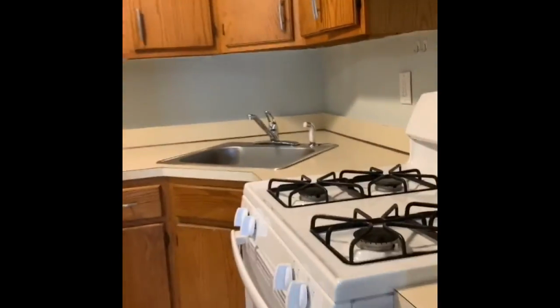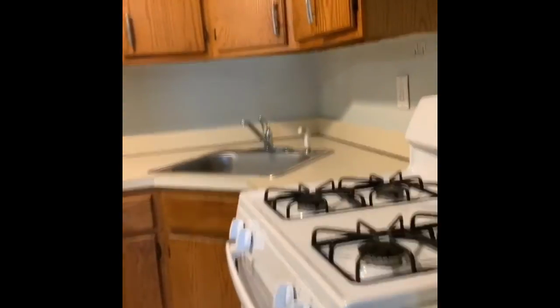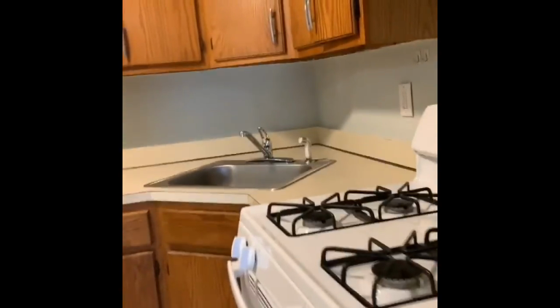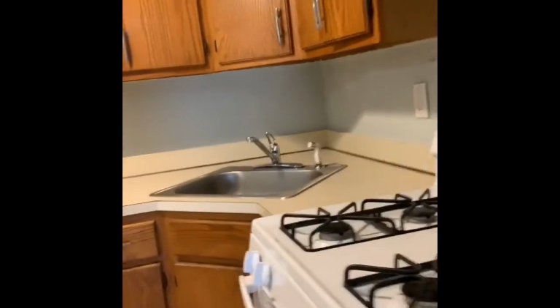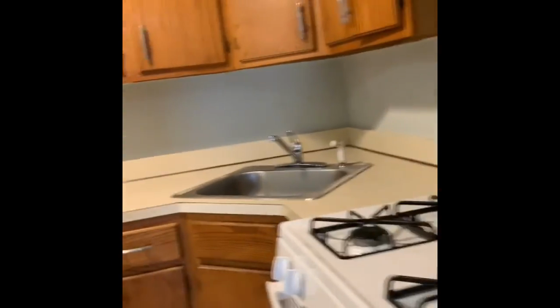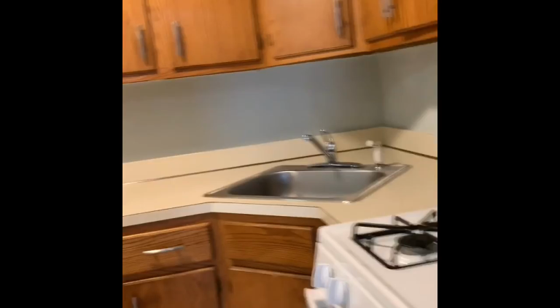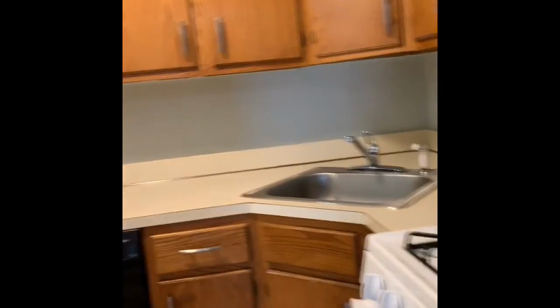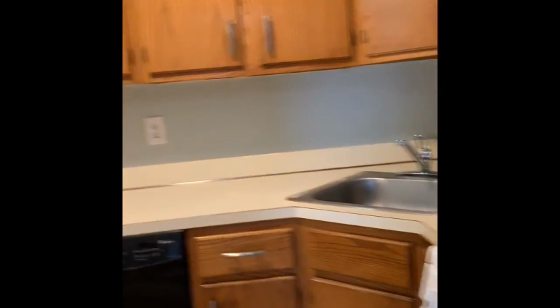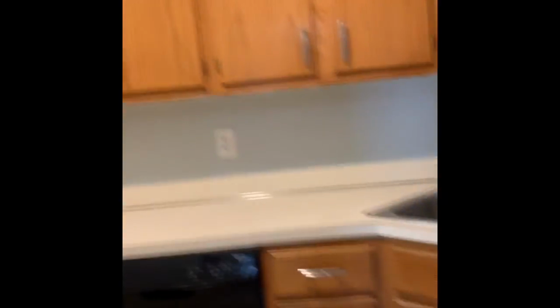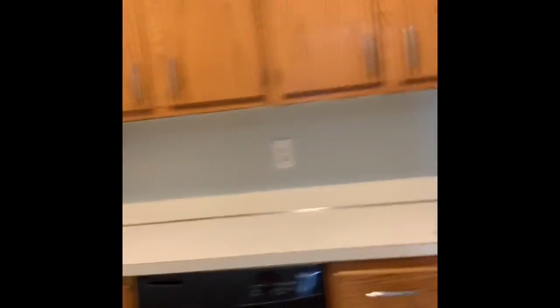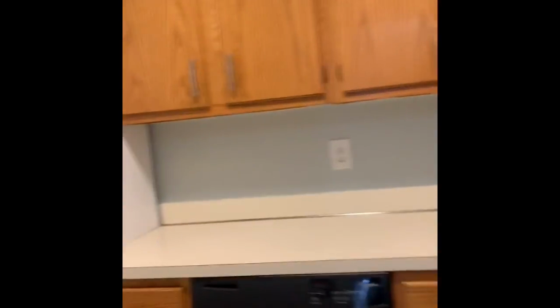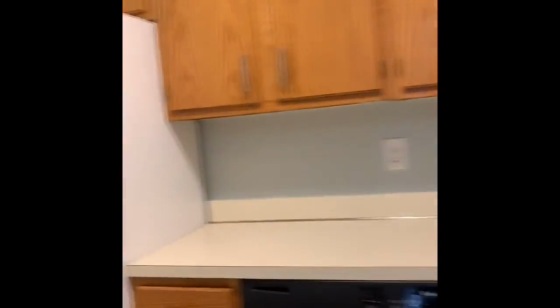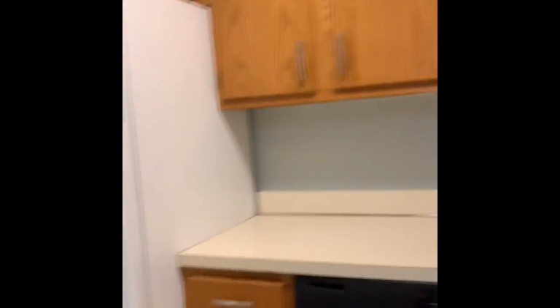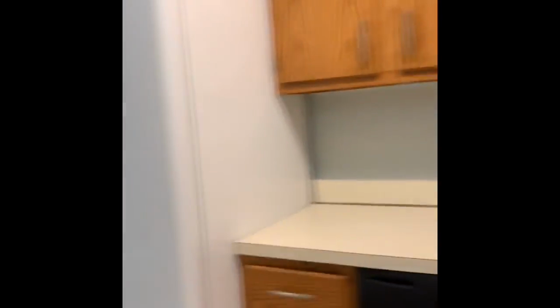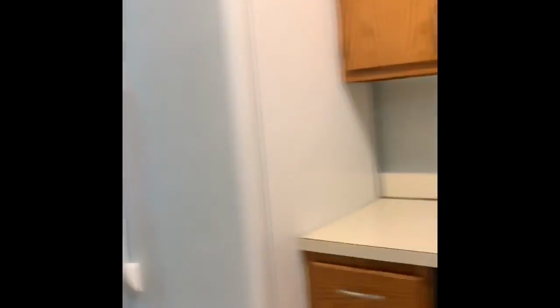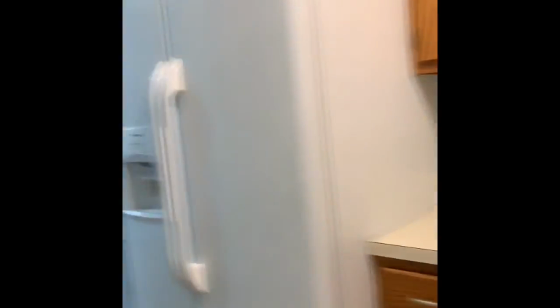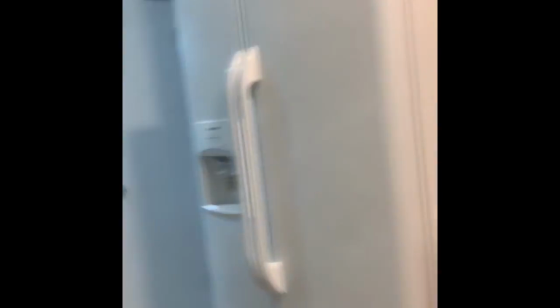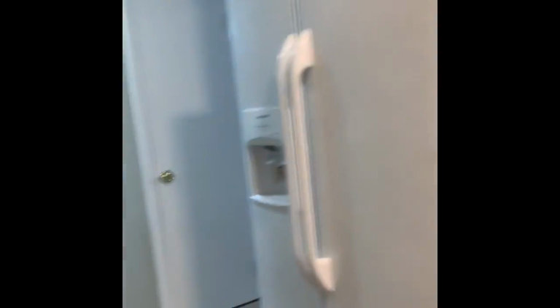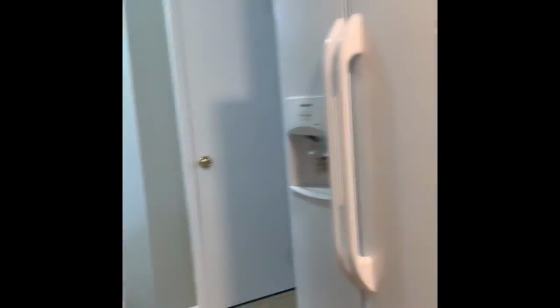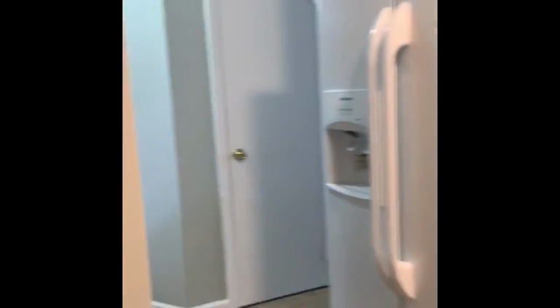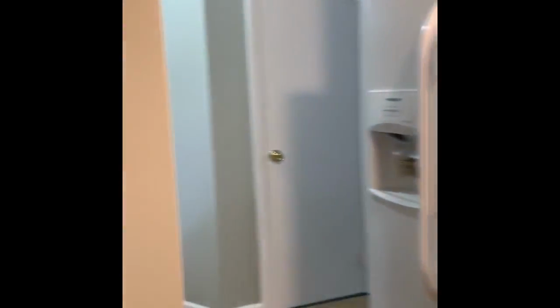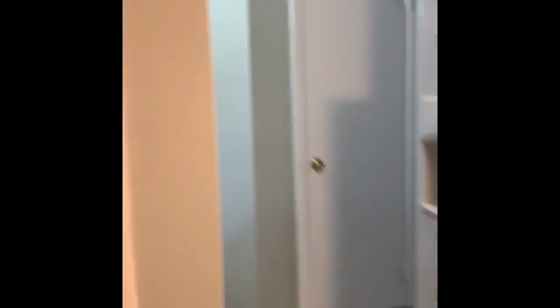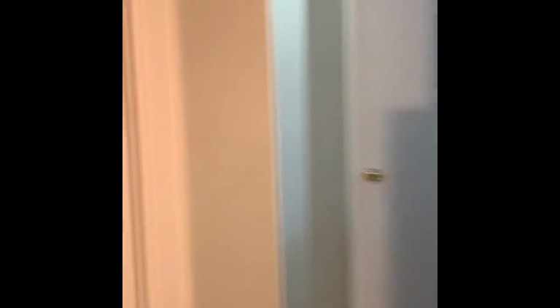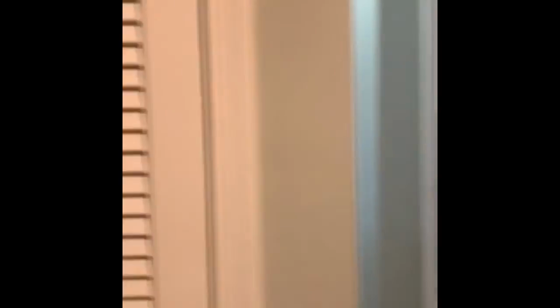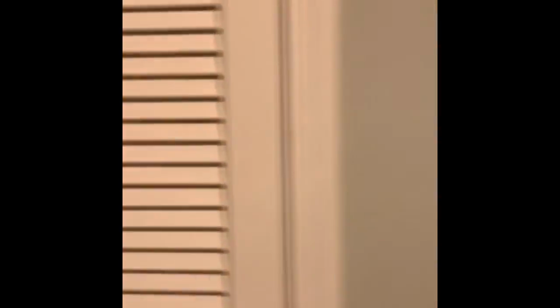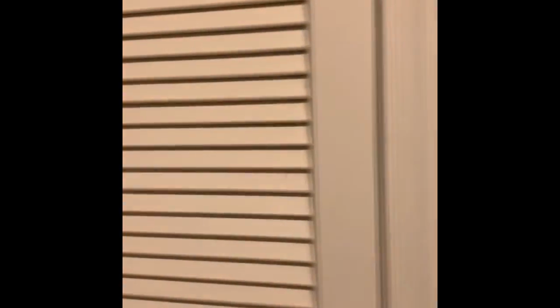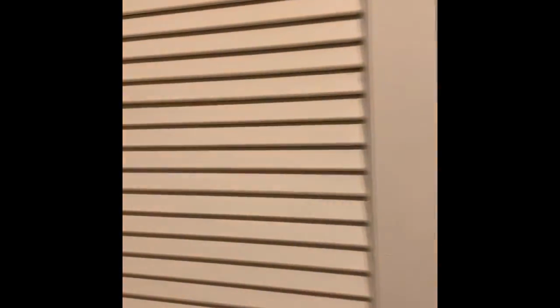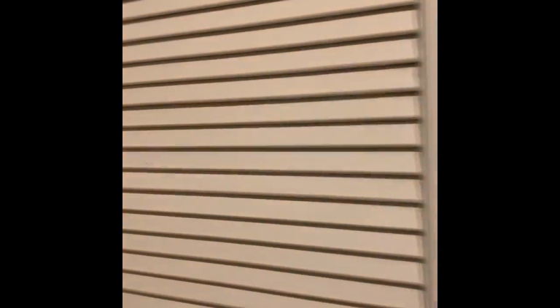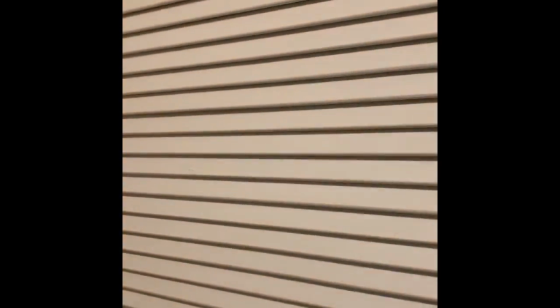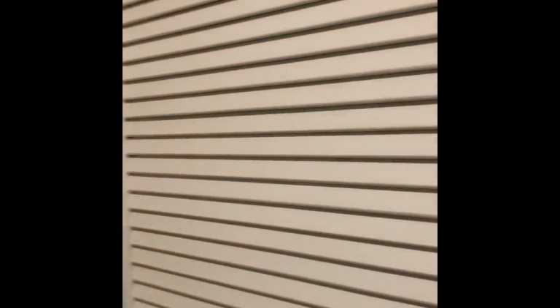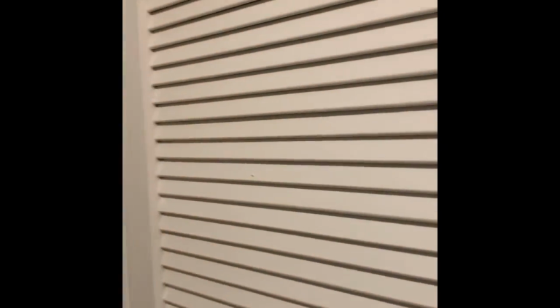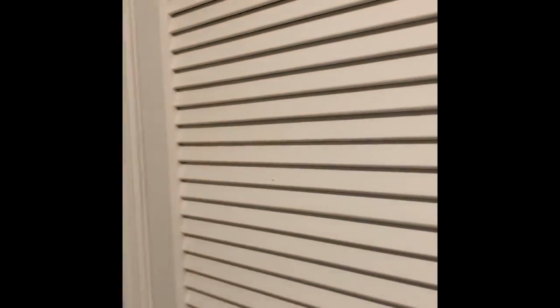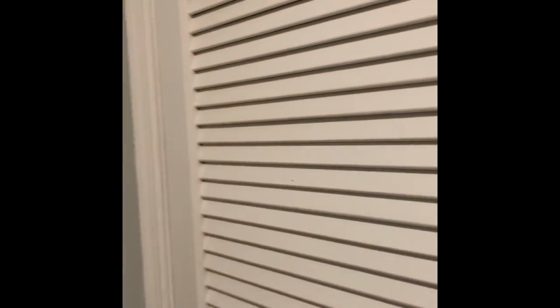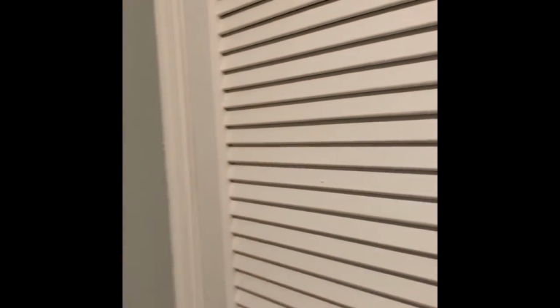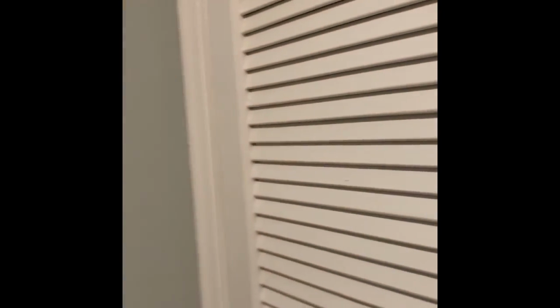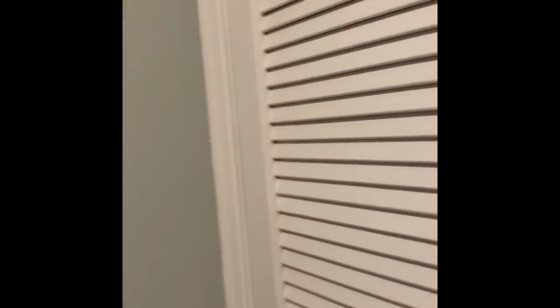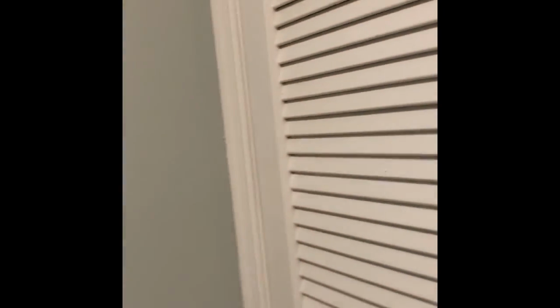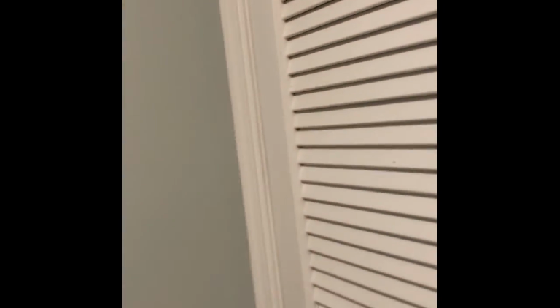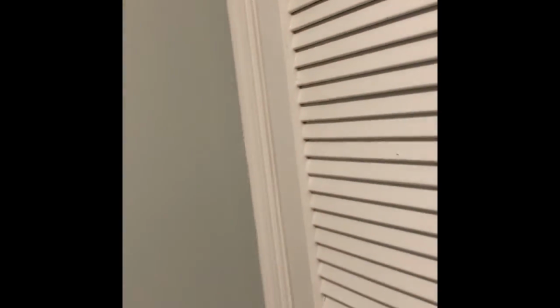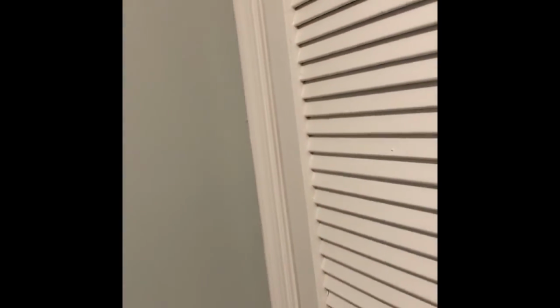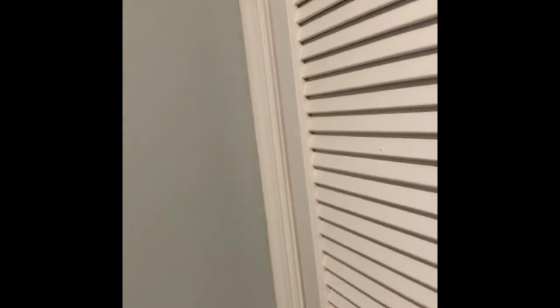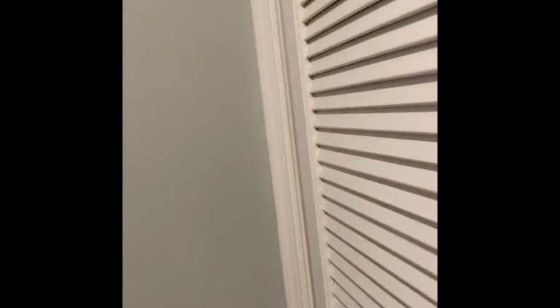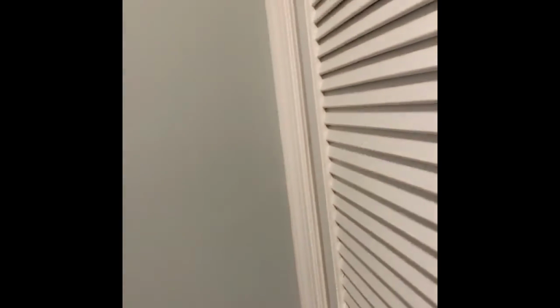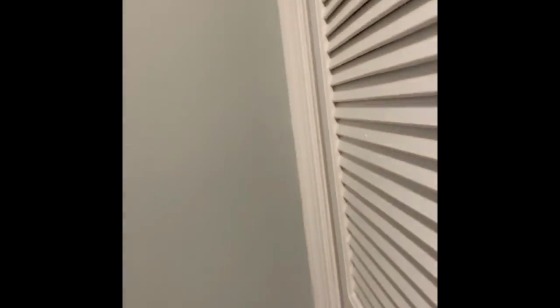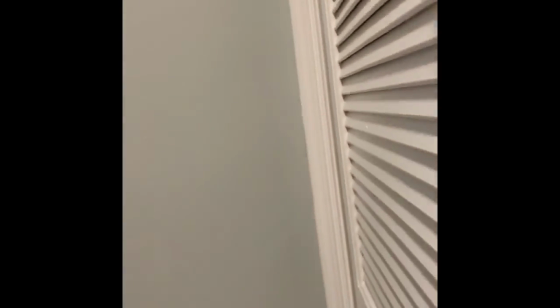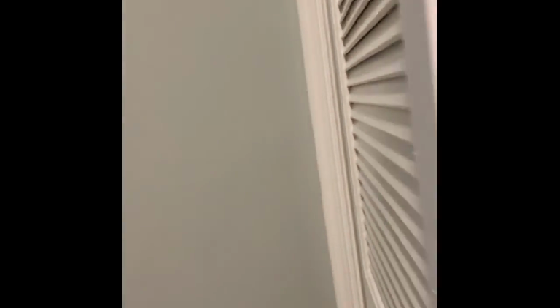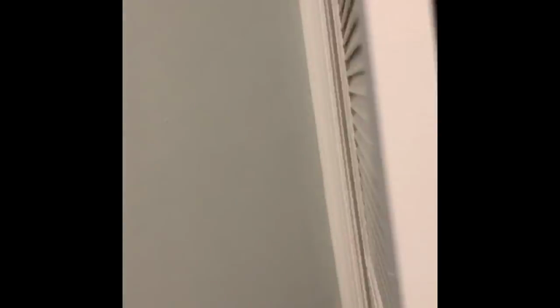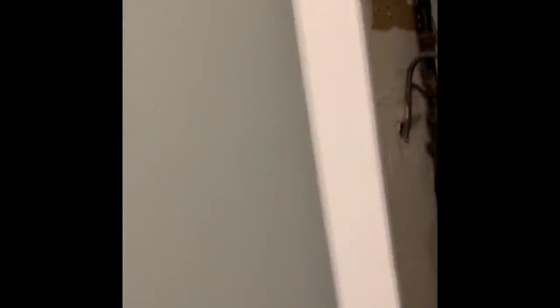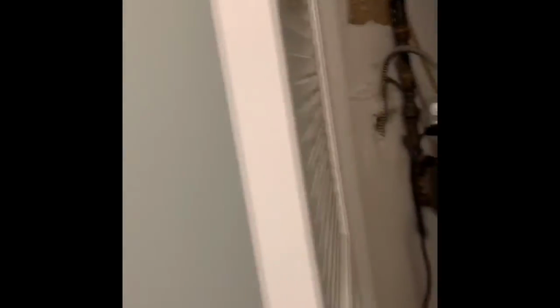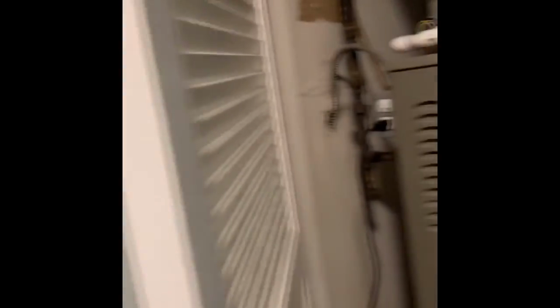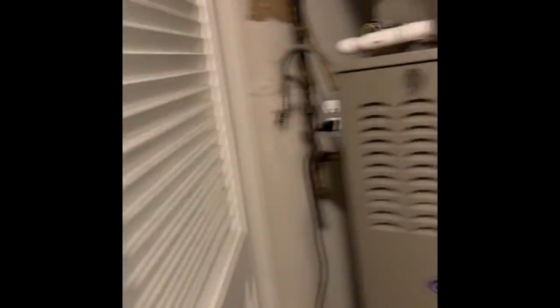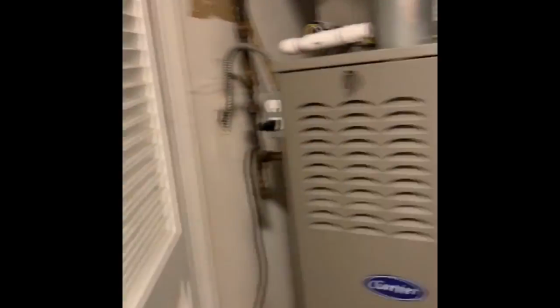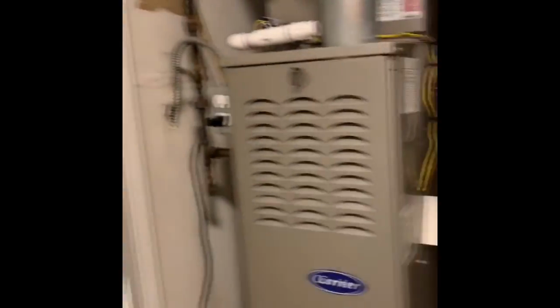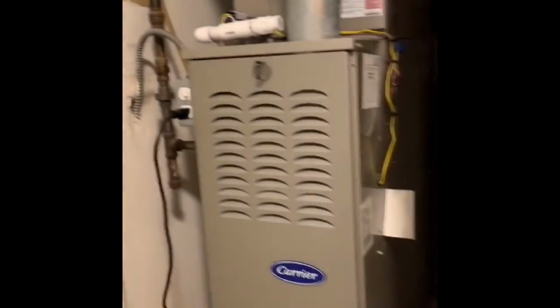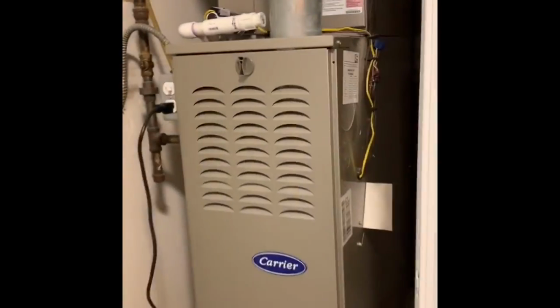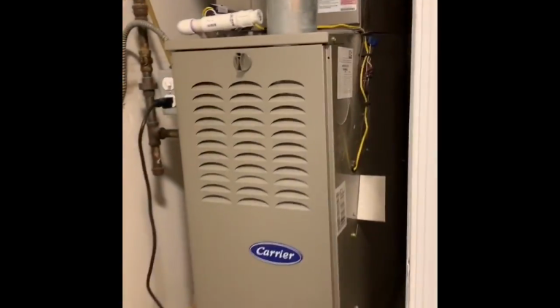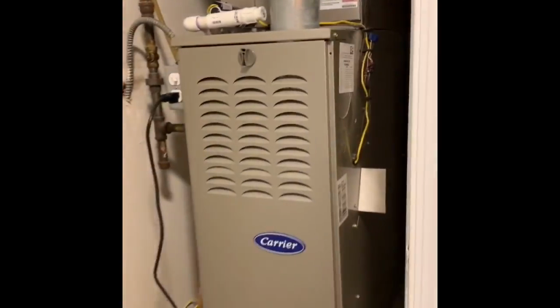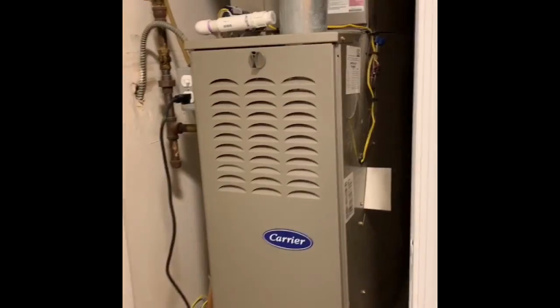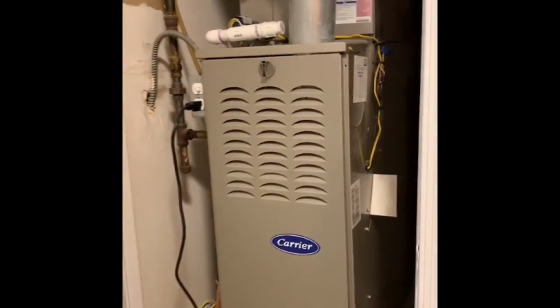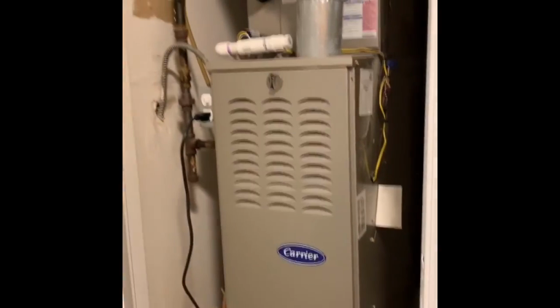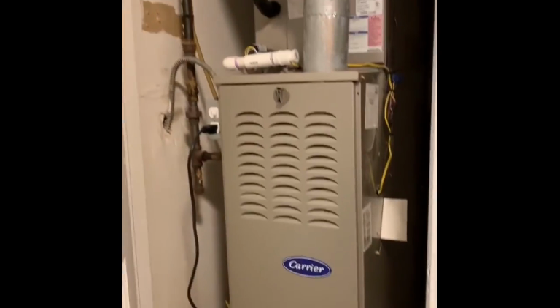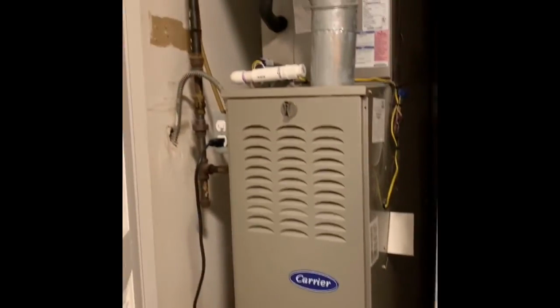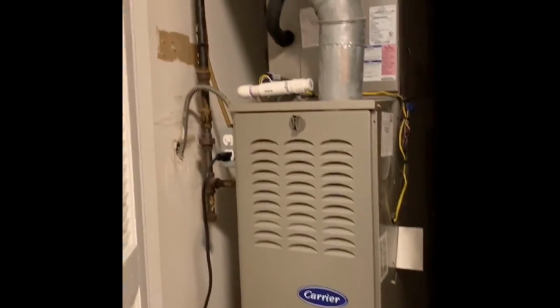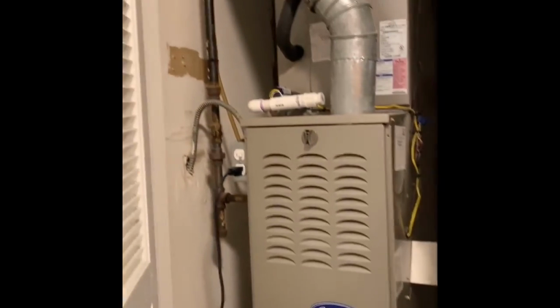It's gas heat, gas cooking, gas hot water, and there's a new Carrier furnace right here.